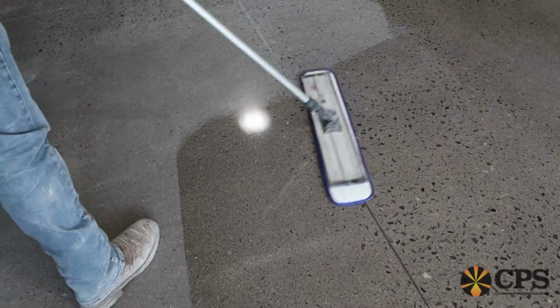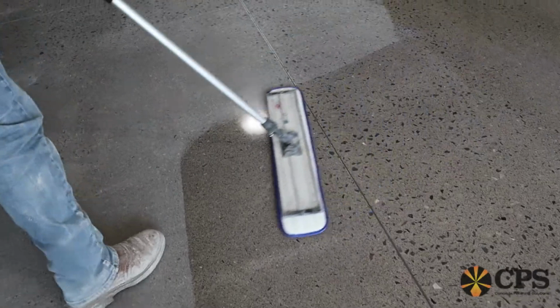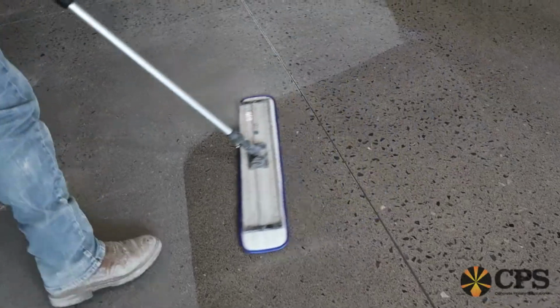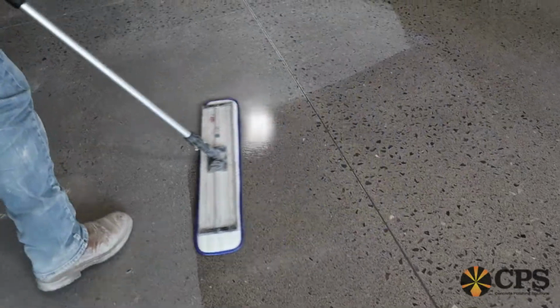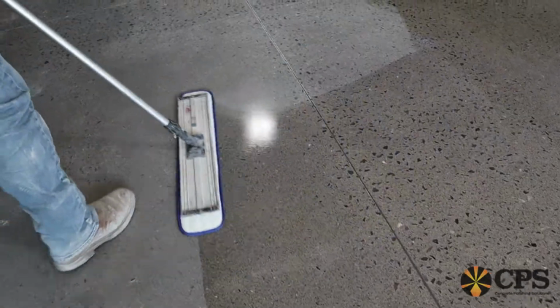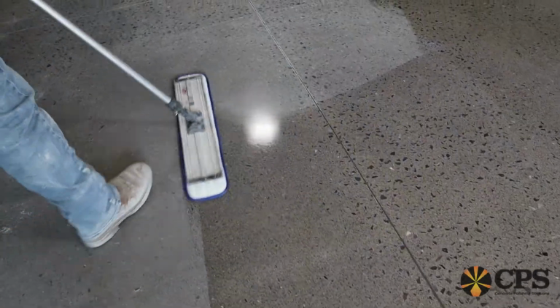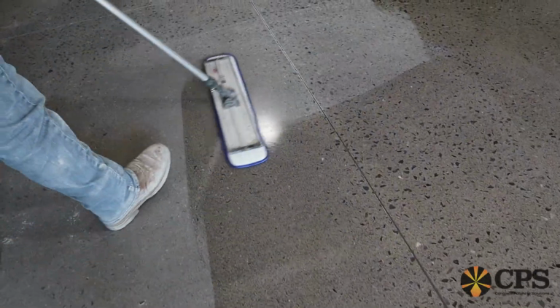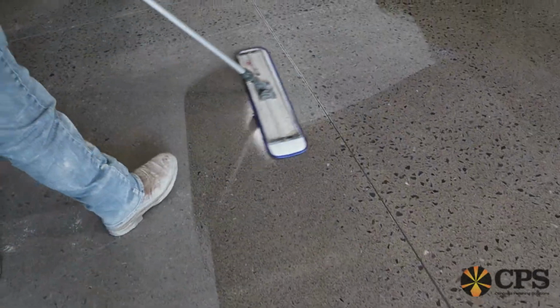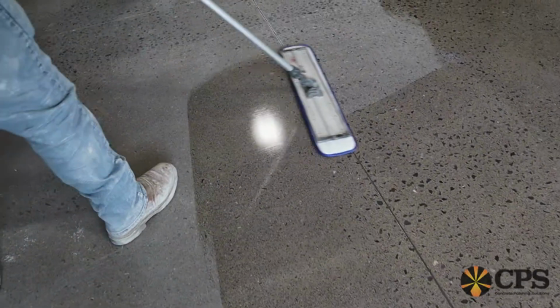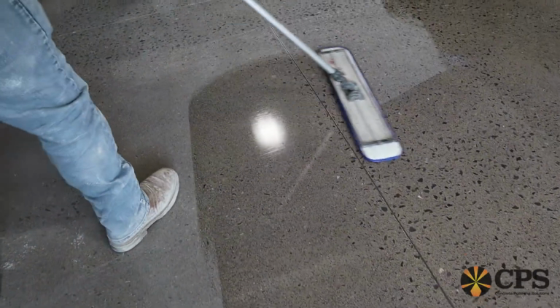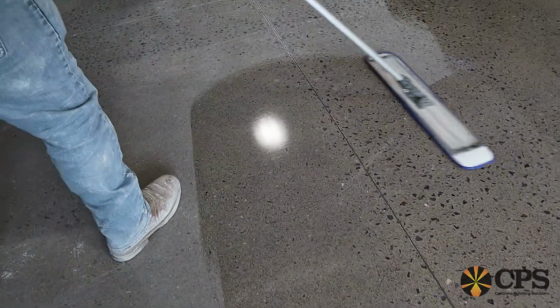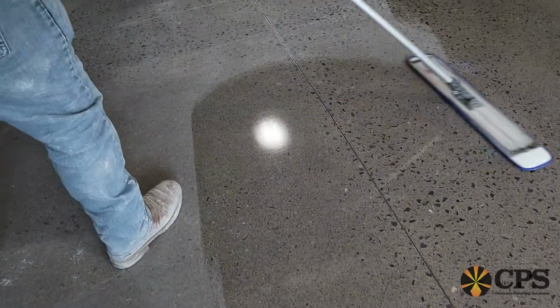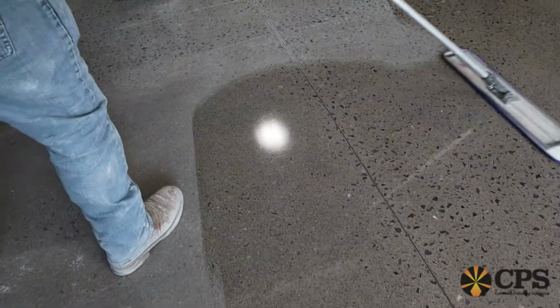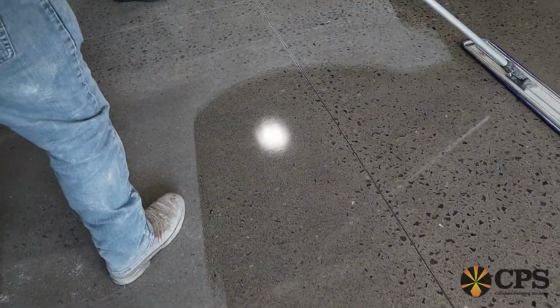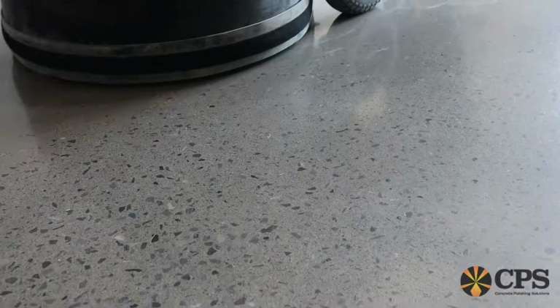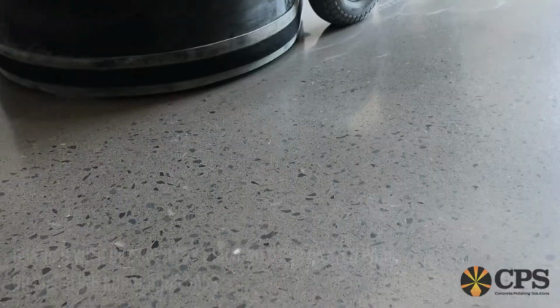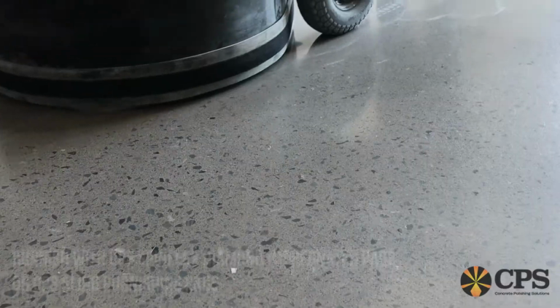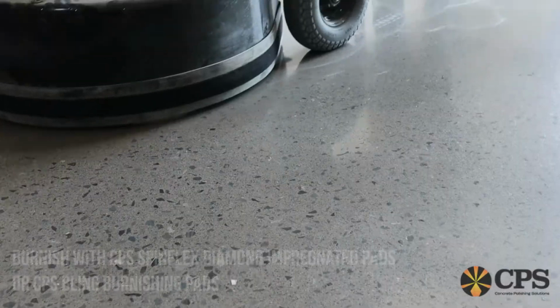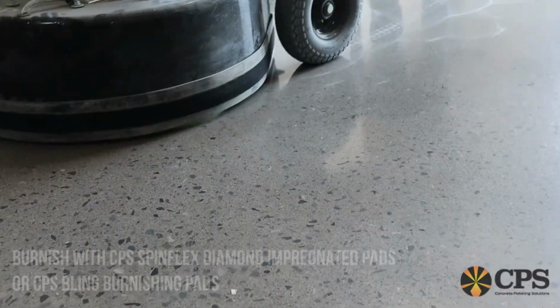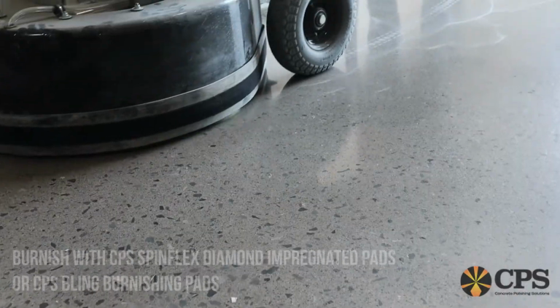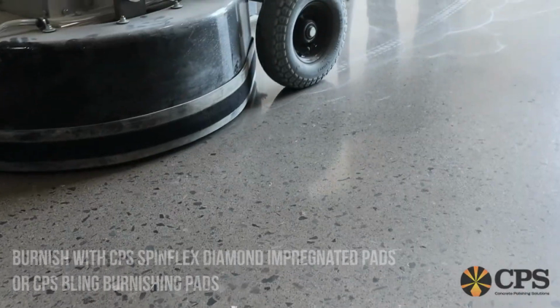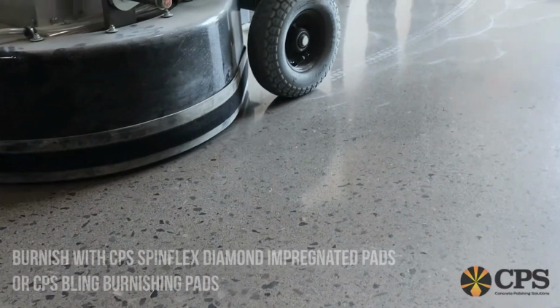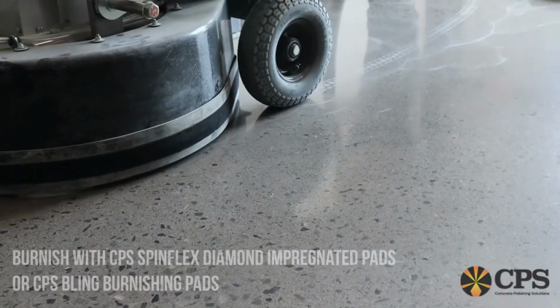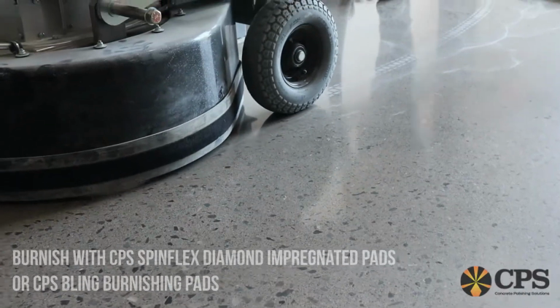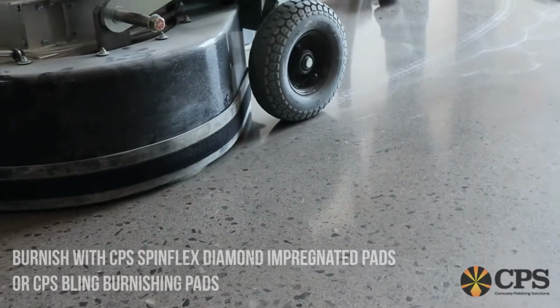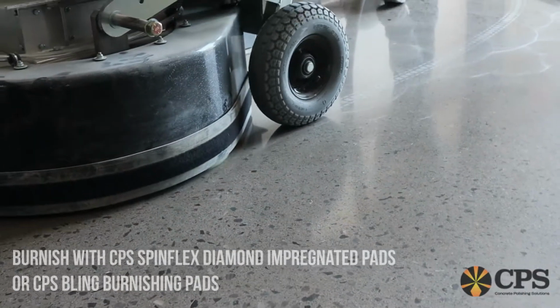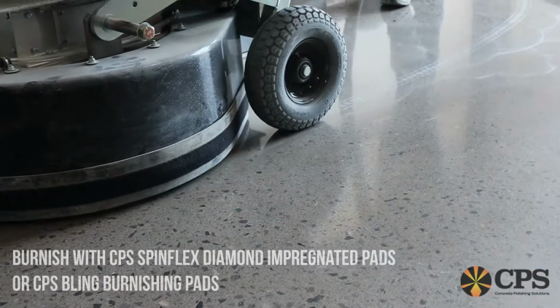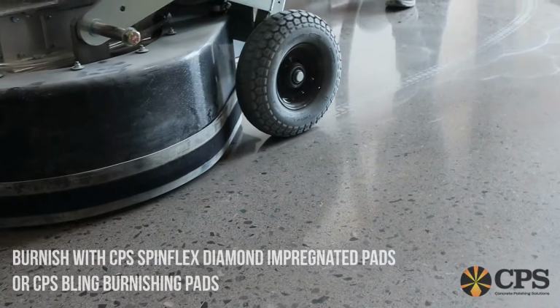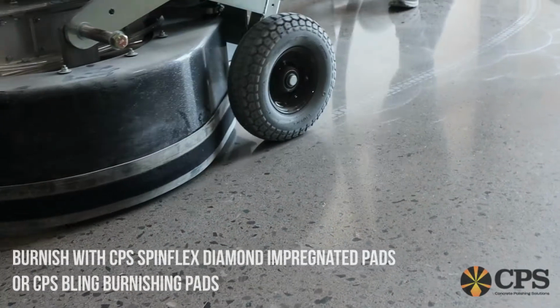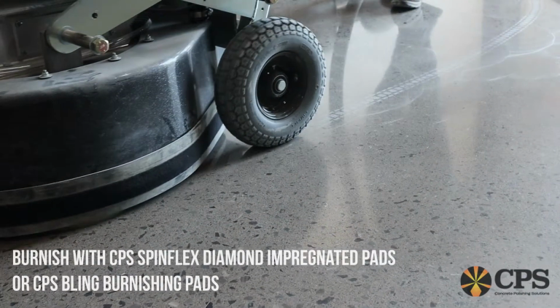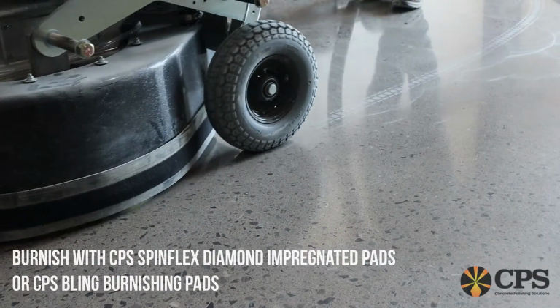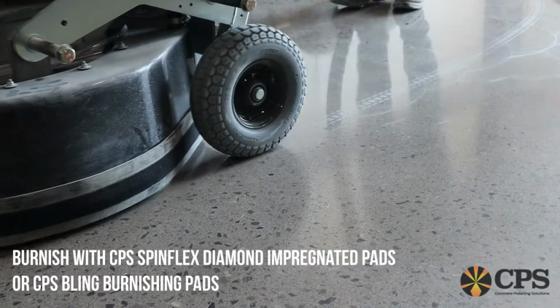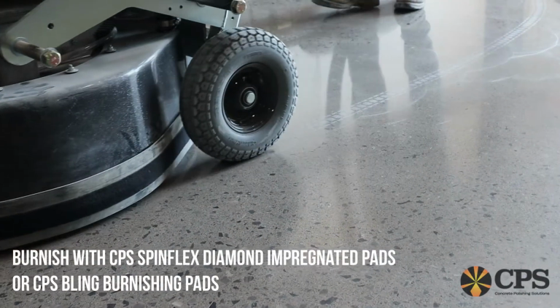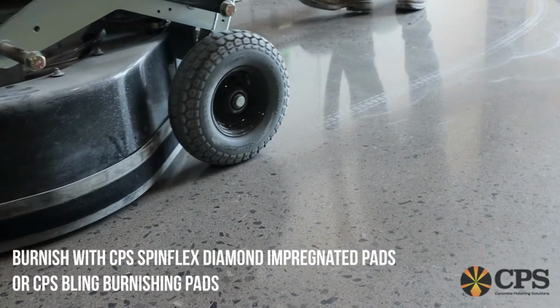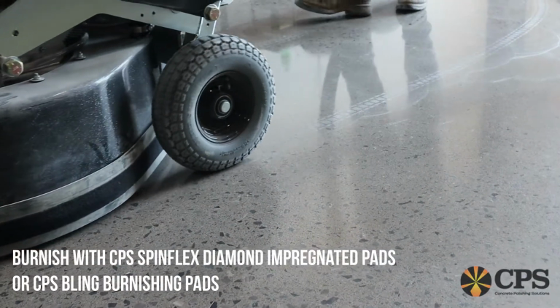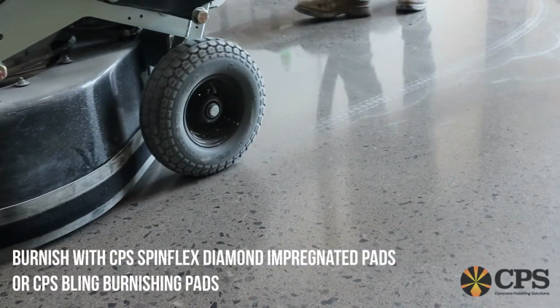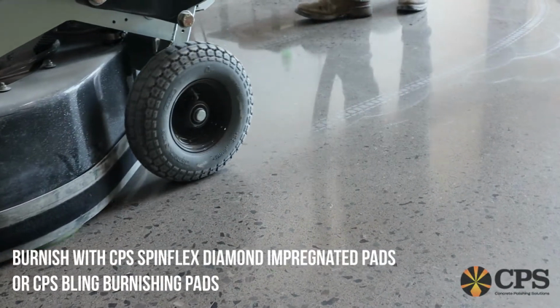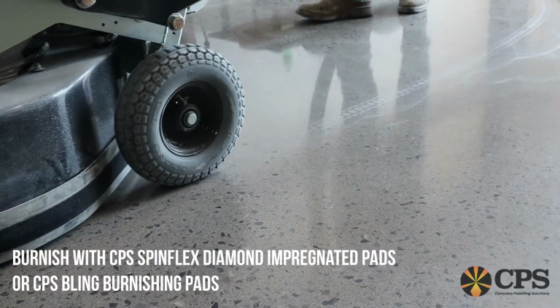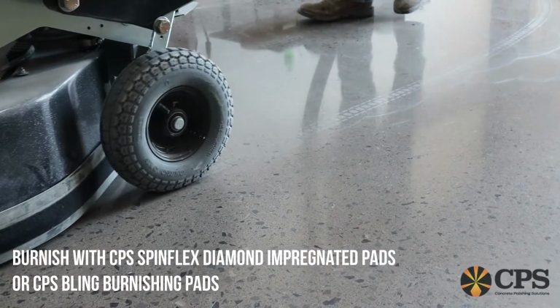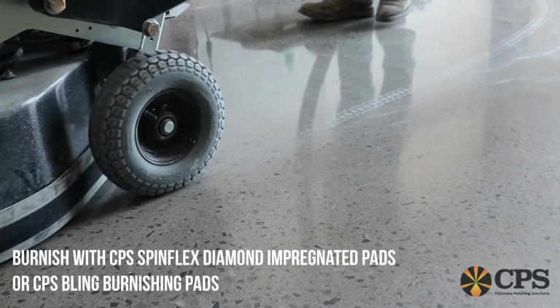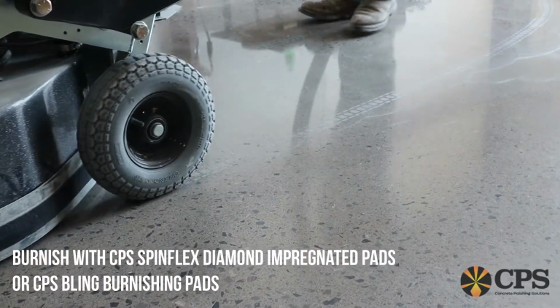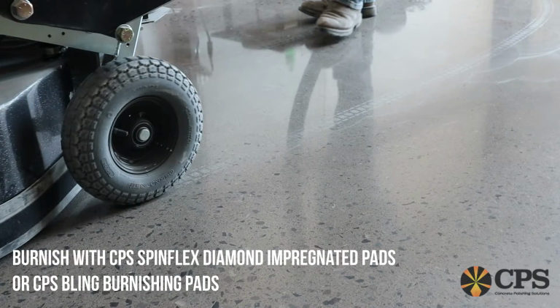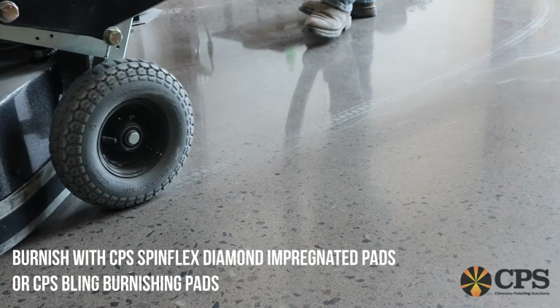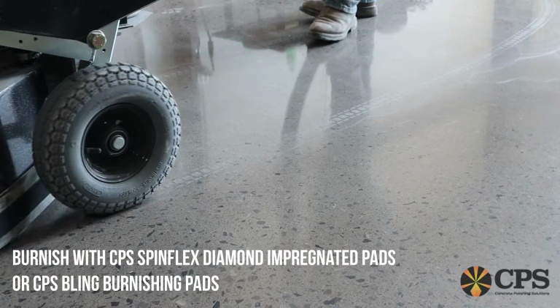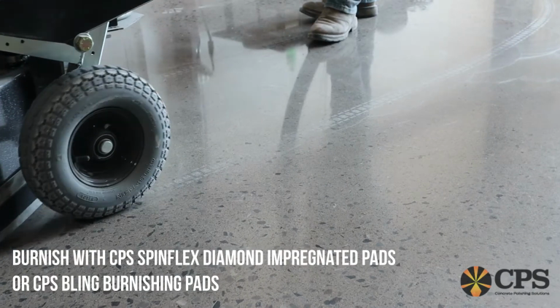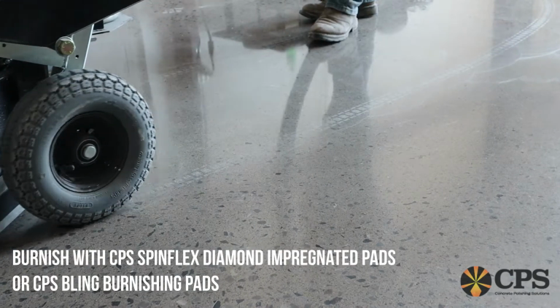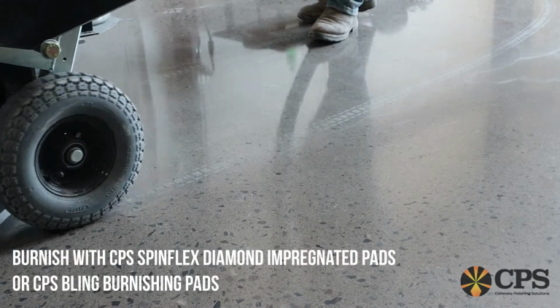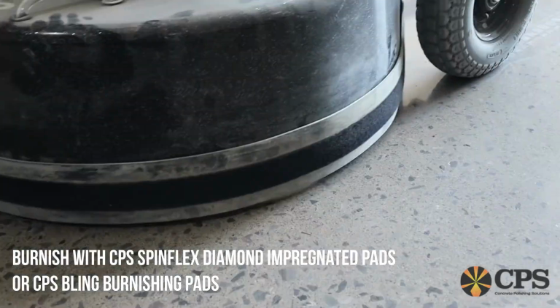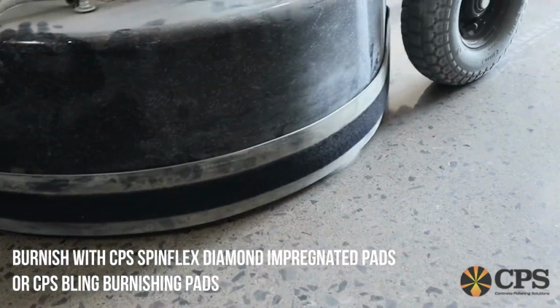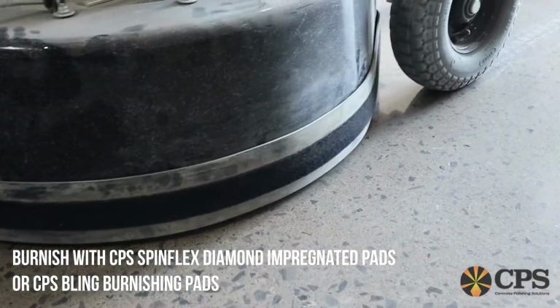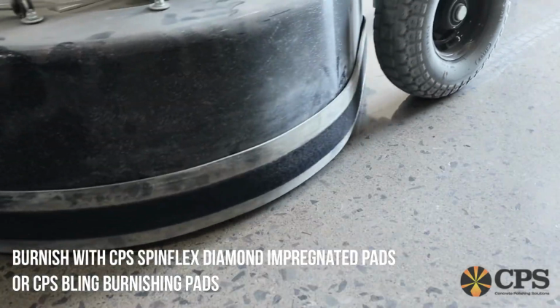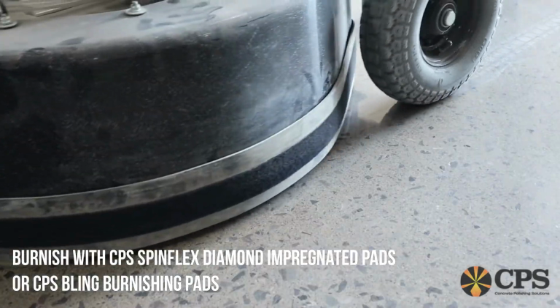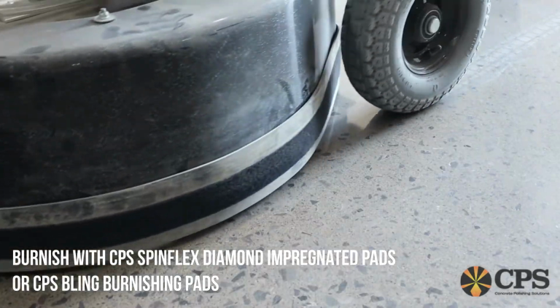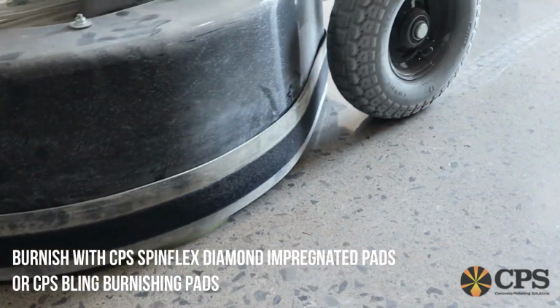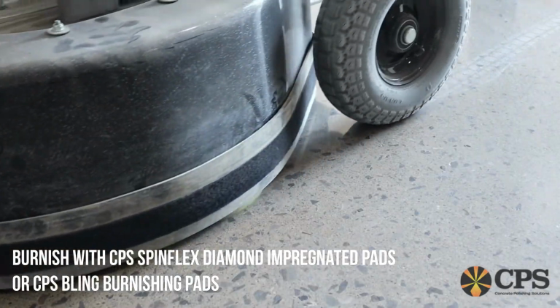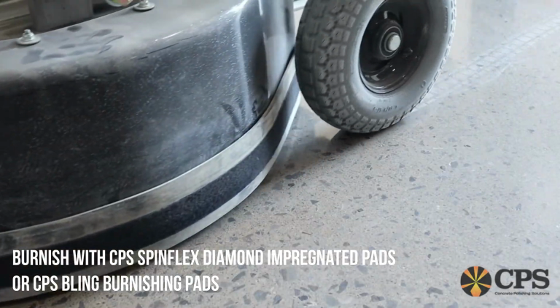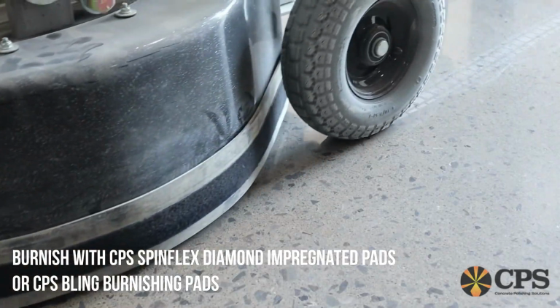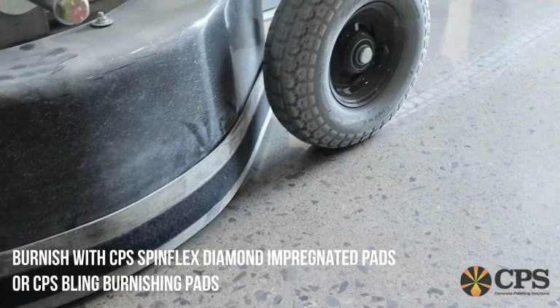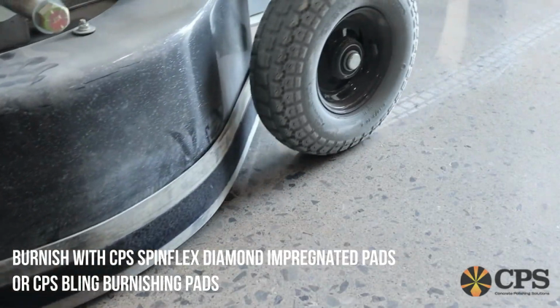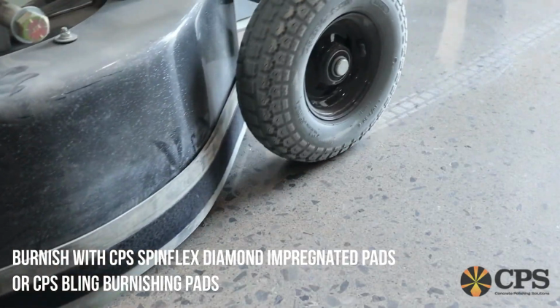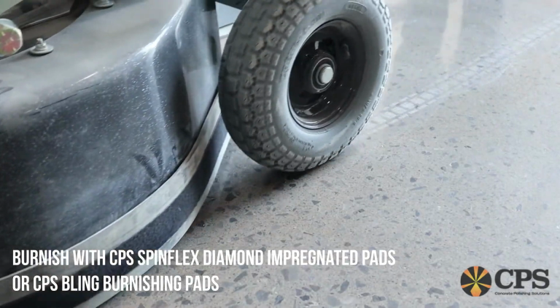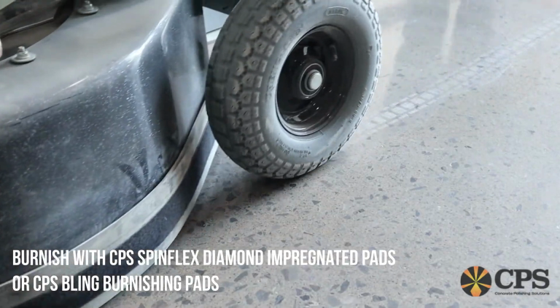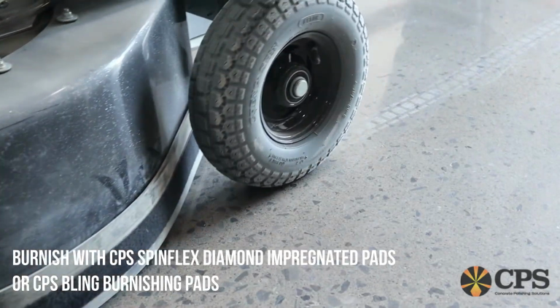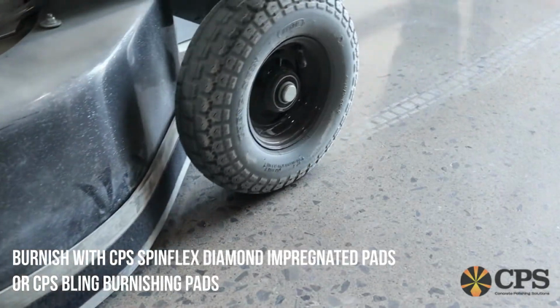We recommend two coats of Armor Surface Shield and burnishing after each coat to enhance the gloss and color of the concrete floor.